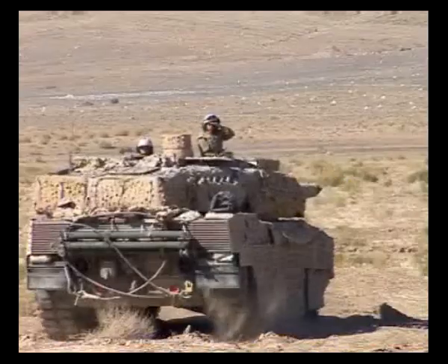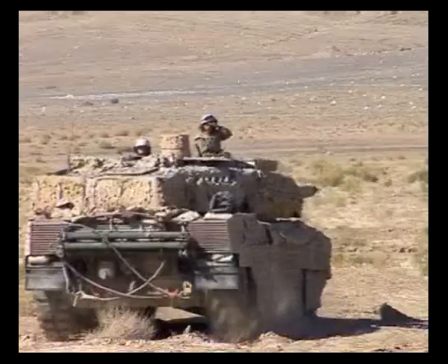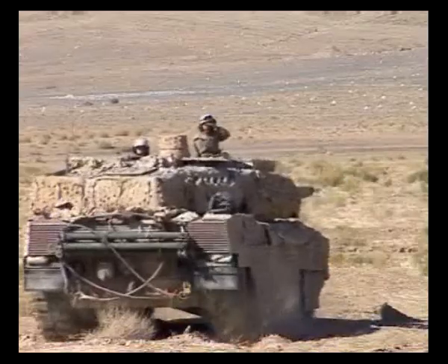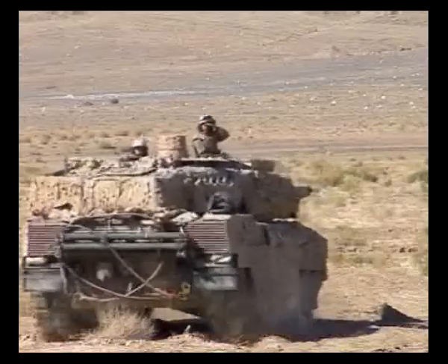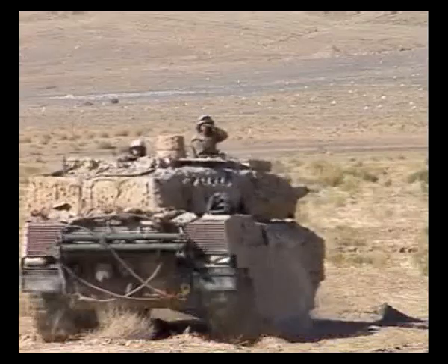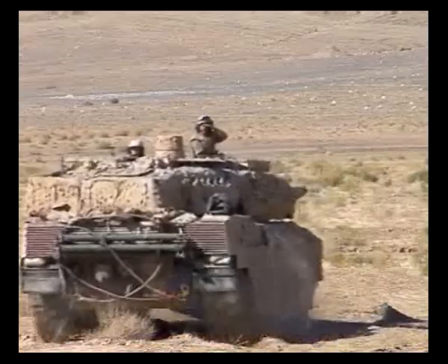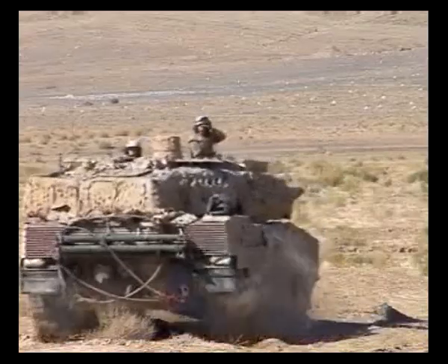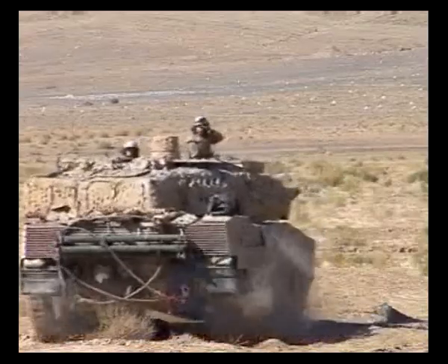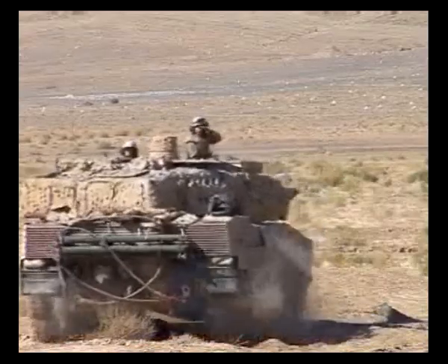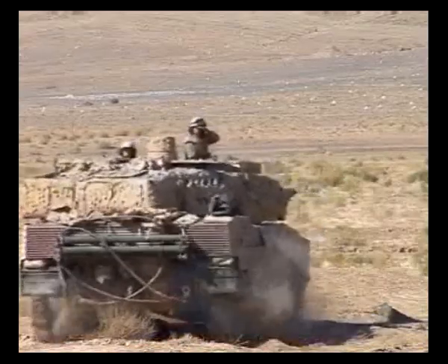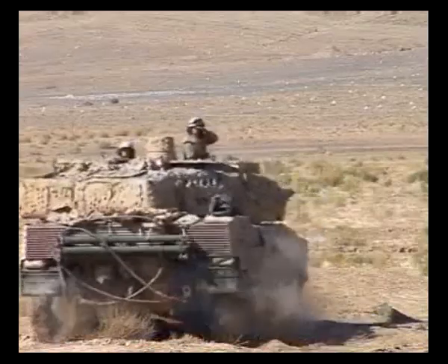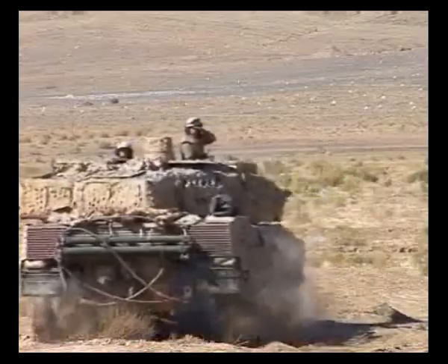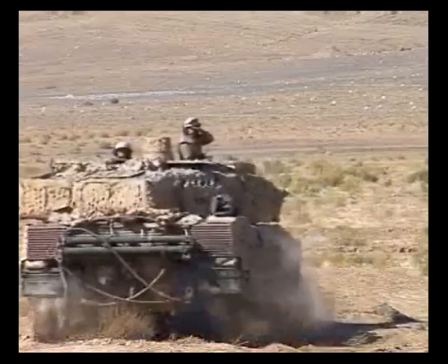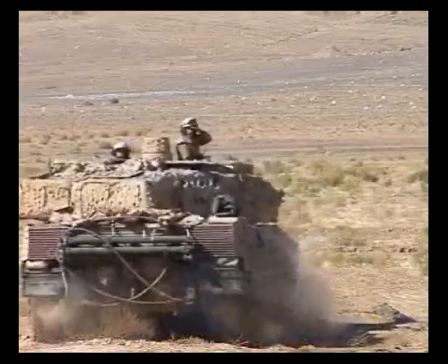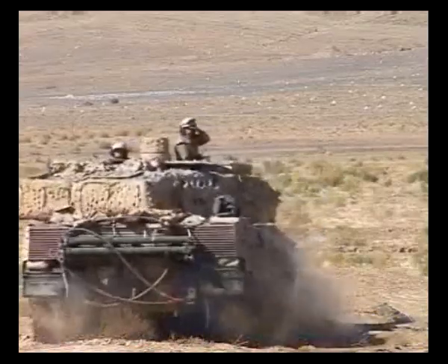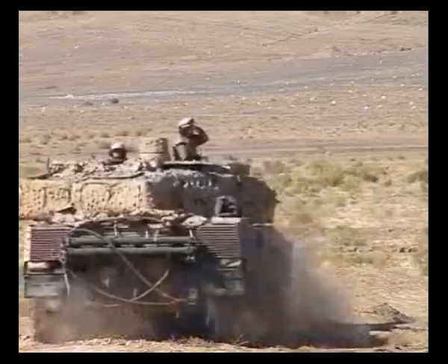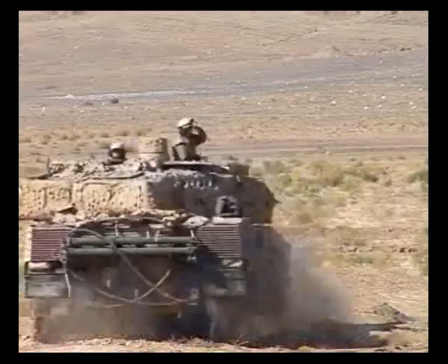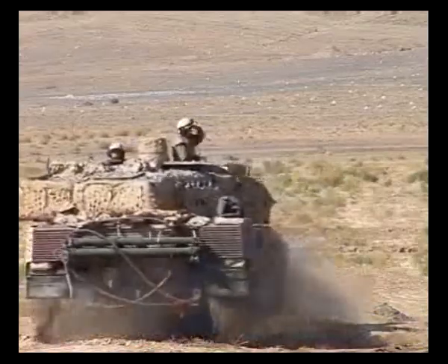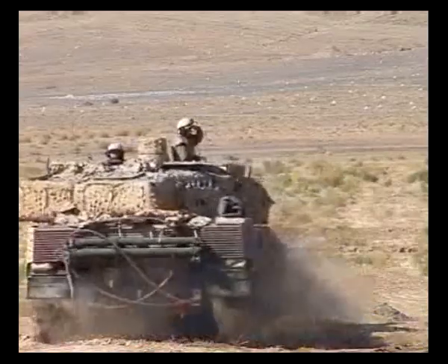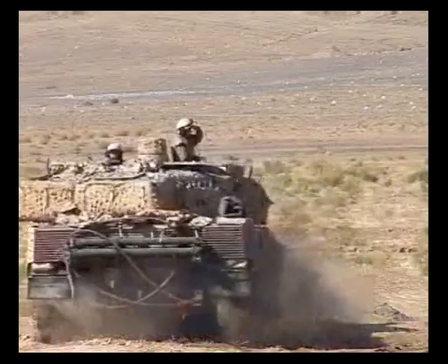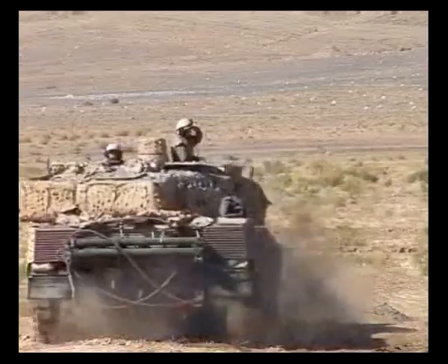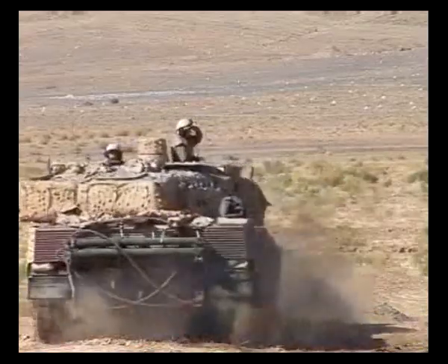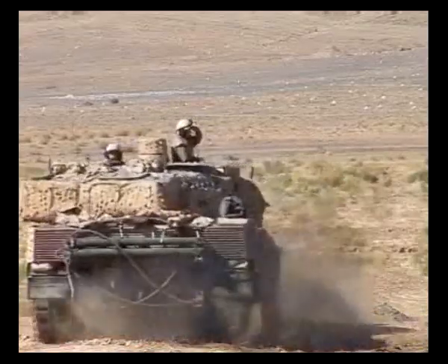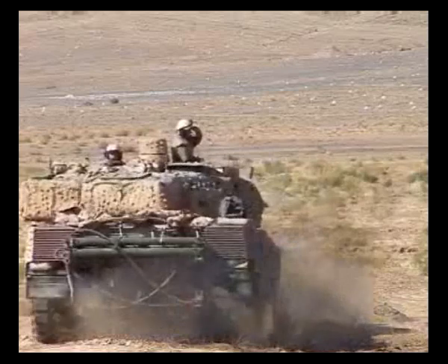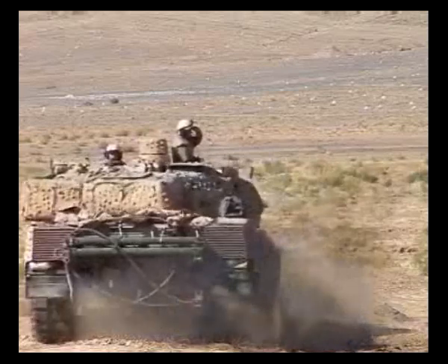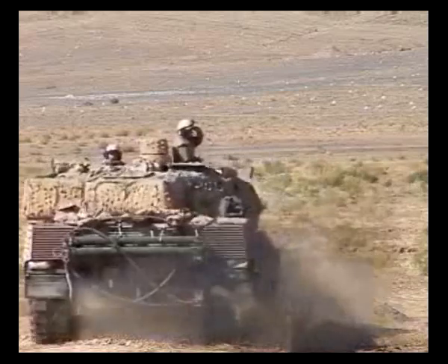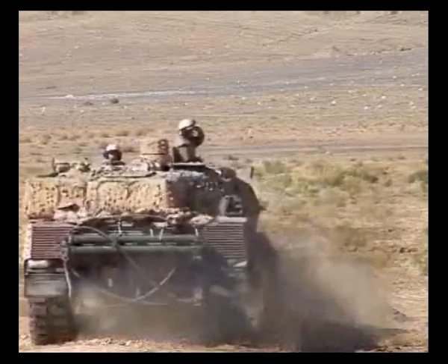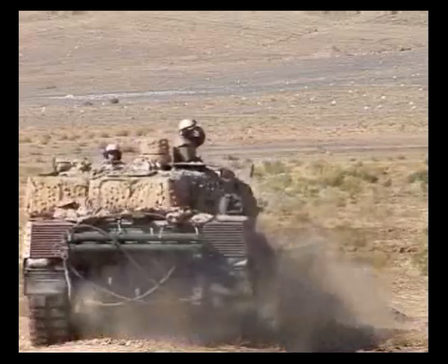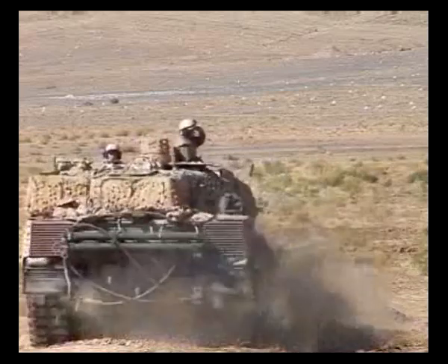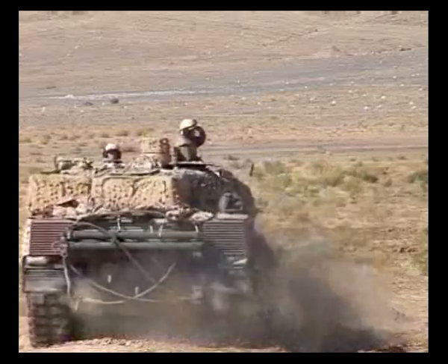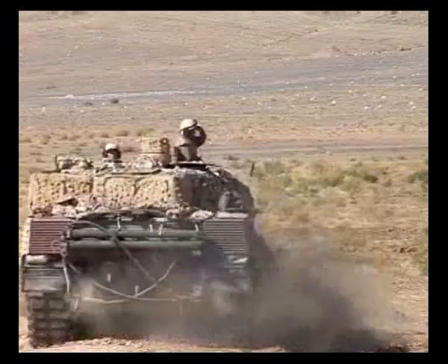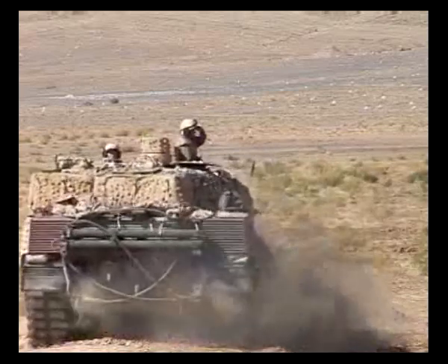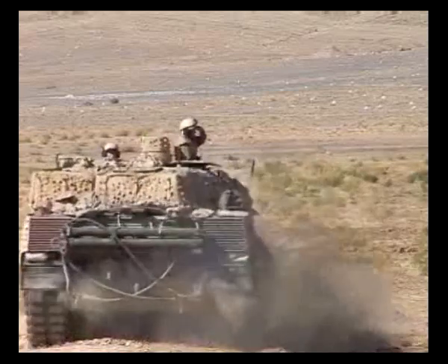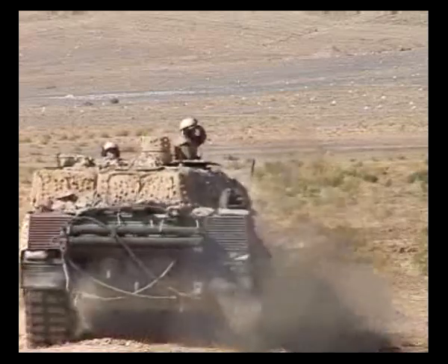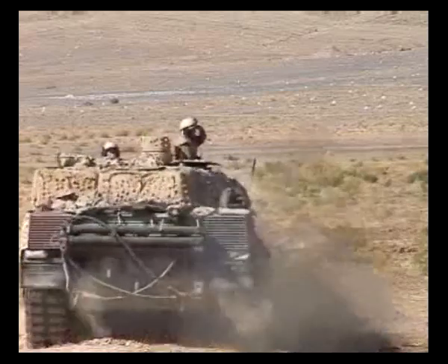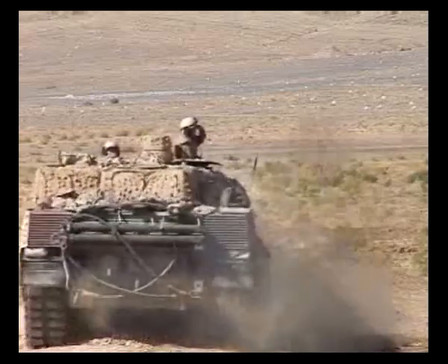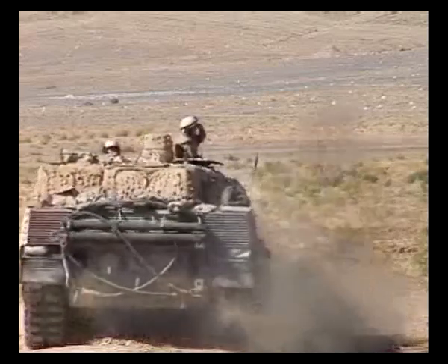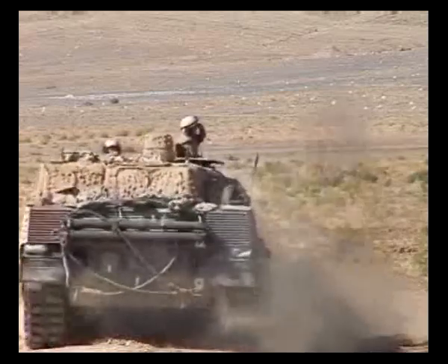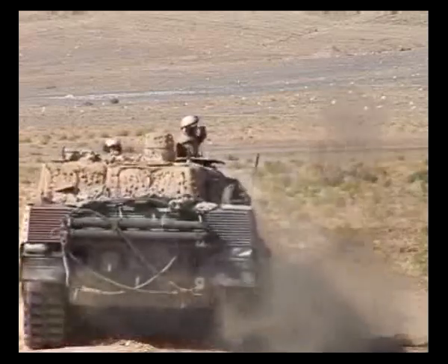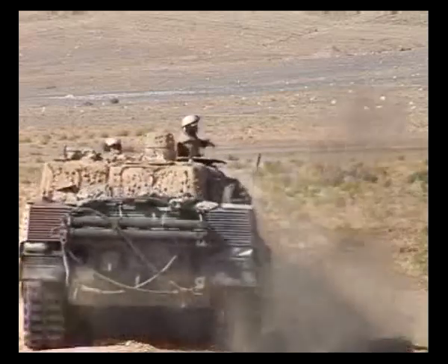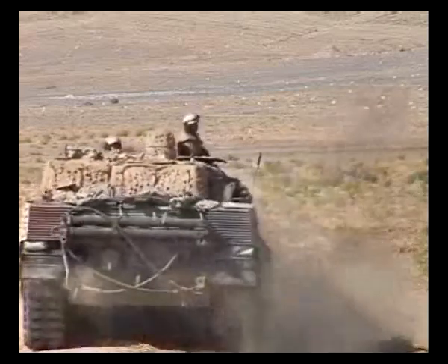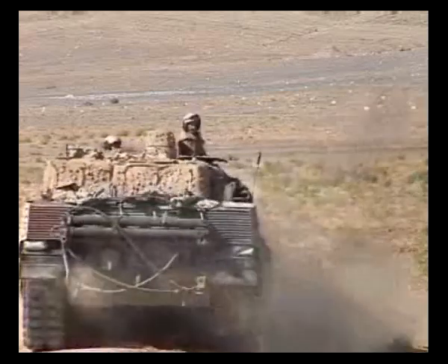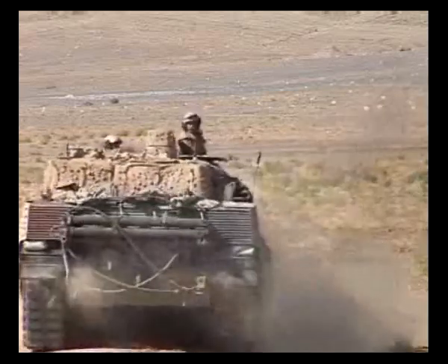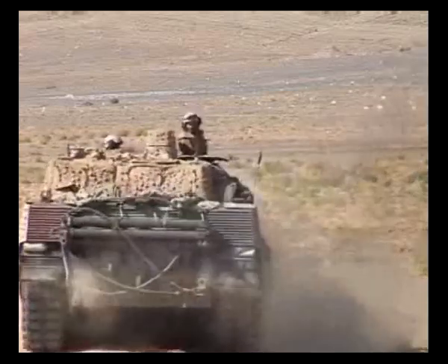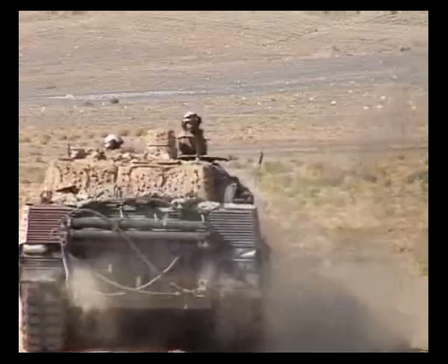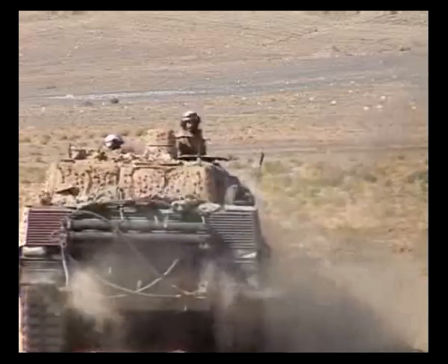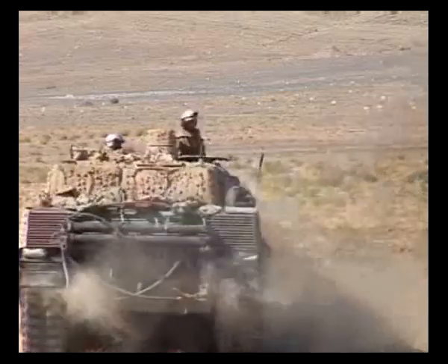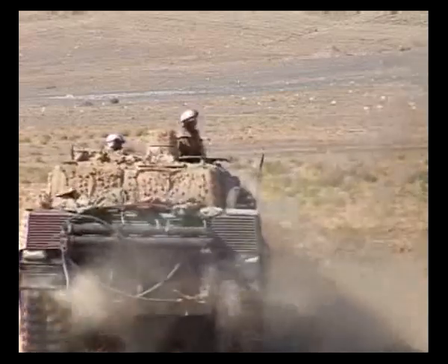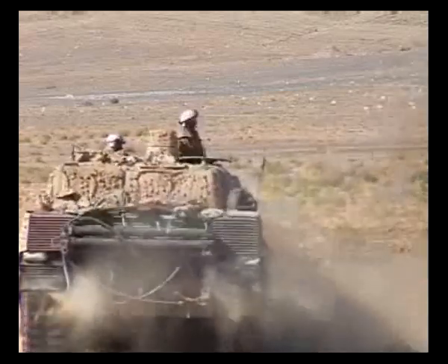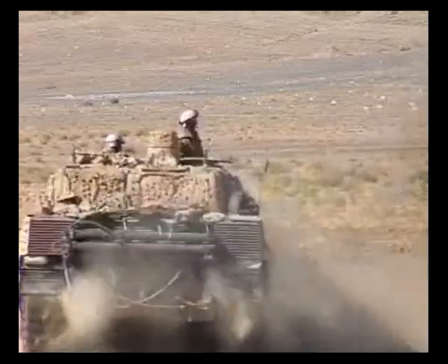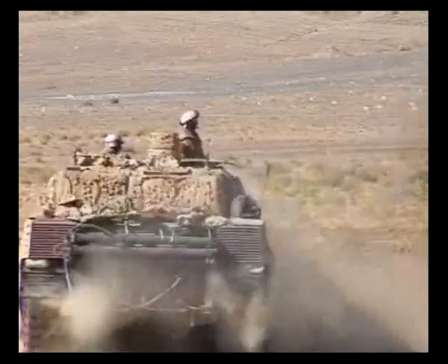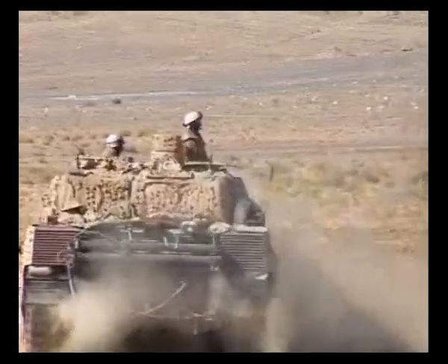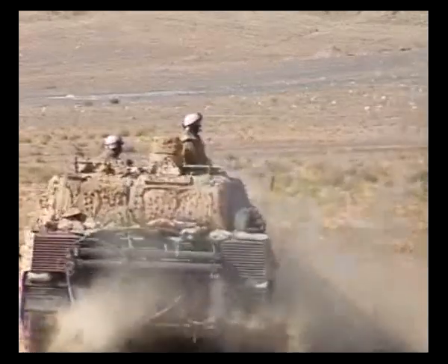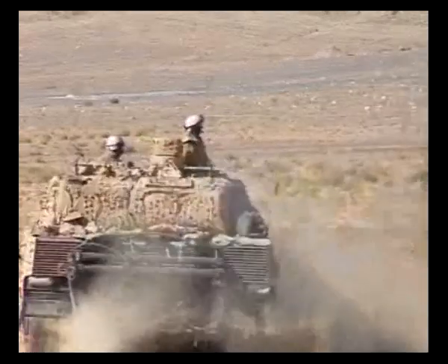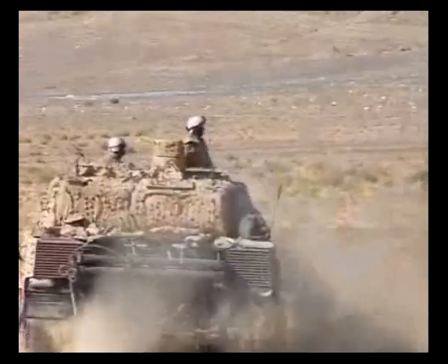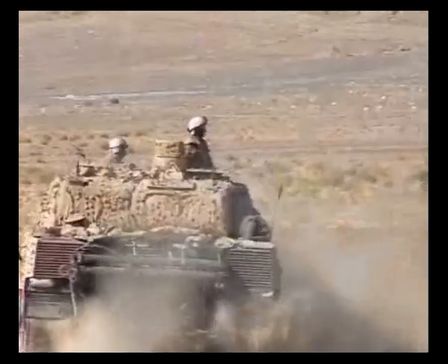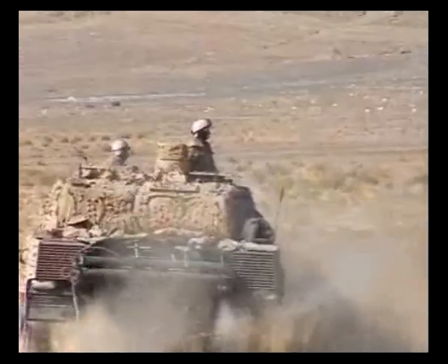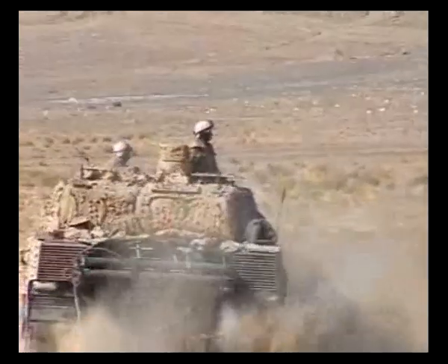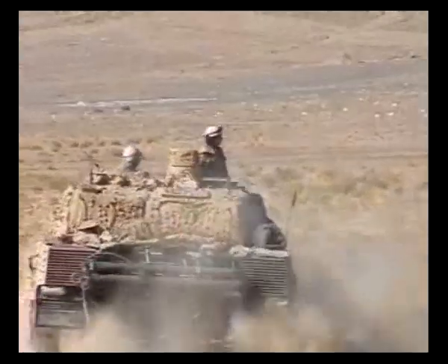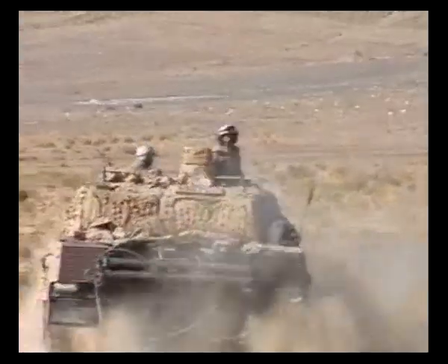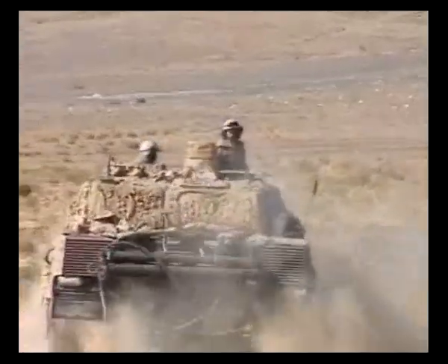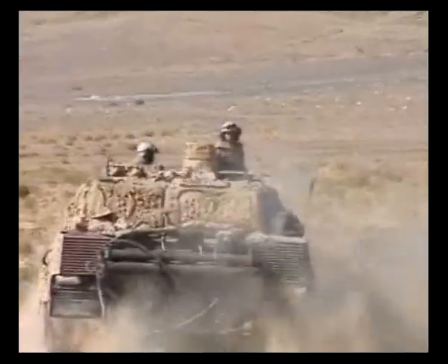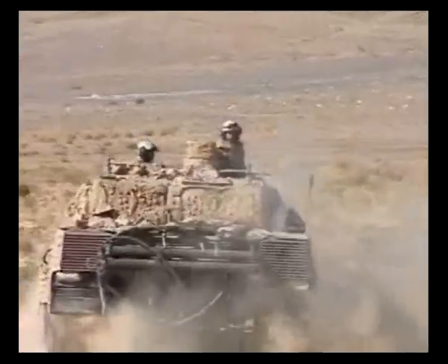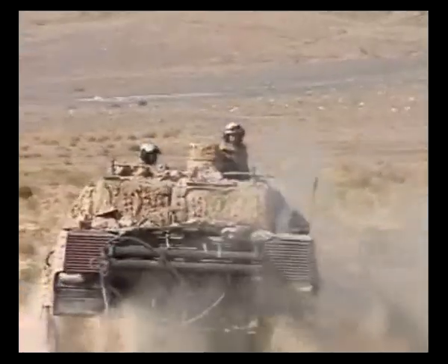This particular test showed that several hours at high altitude had no influence on the weapon systems.